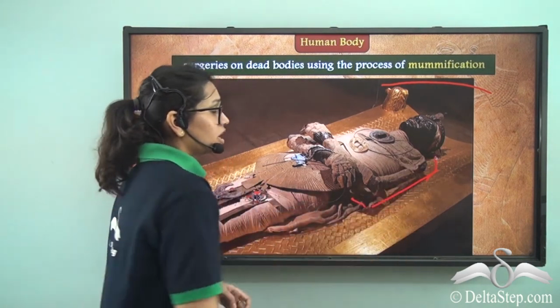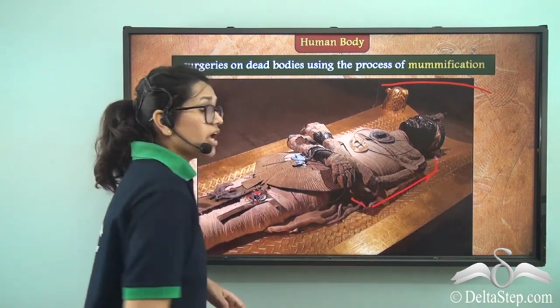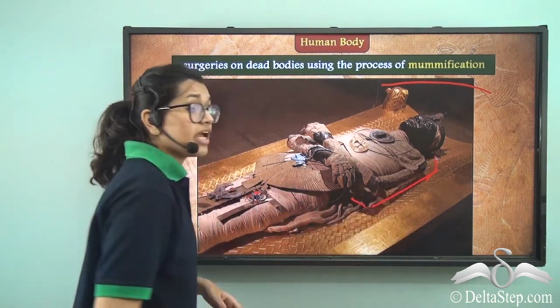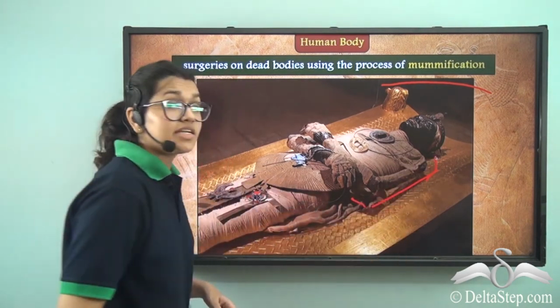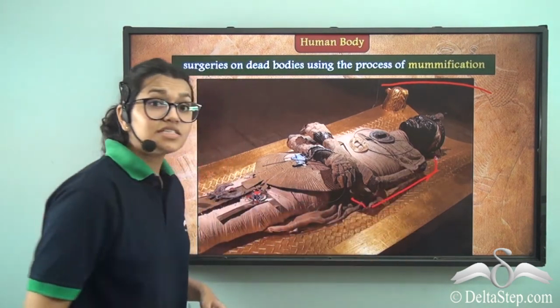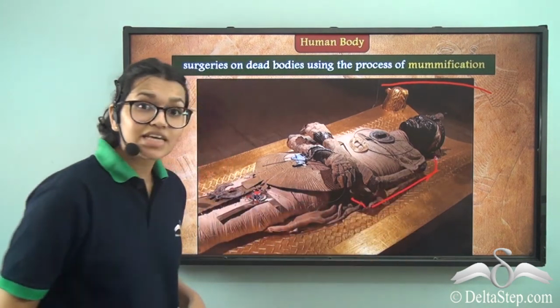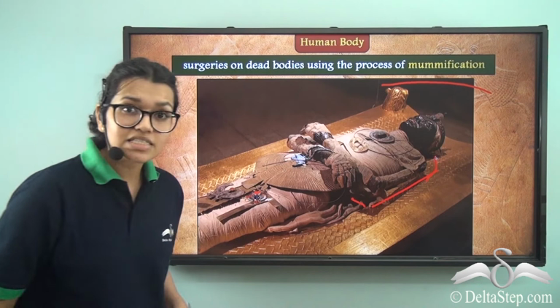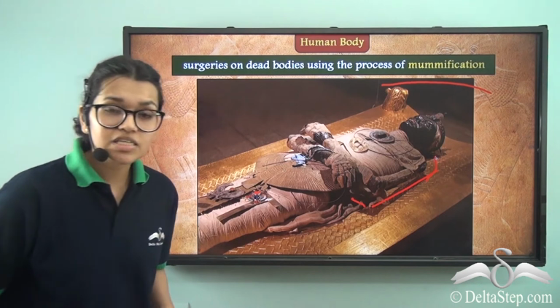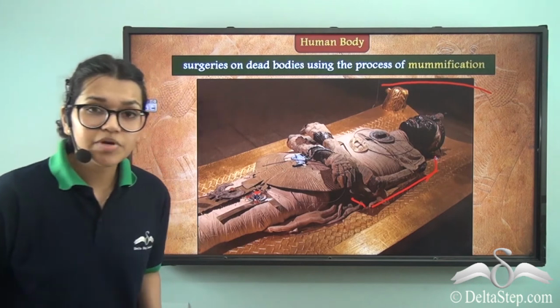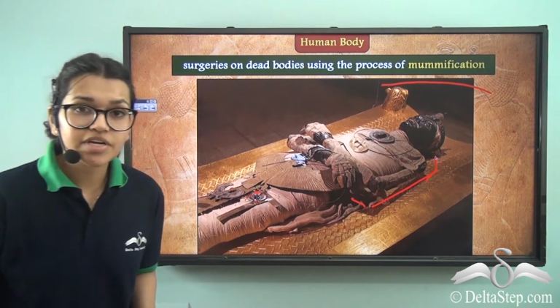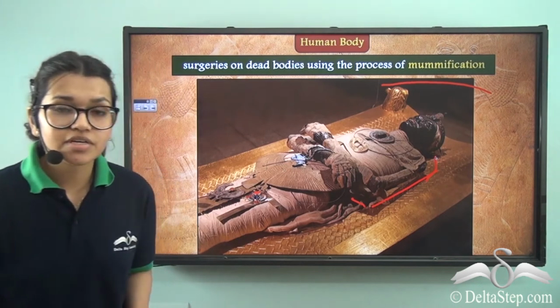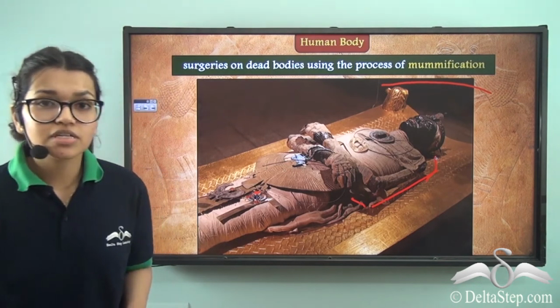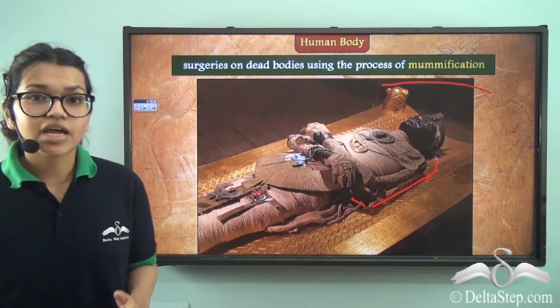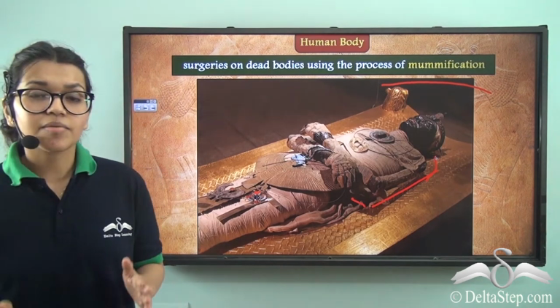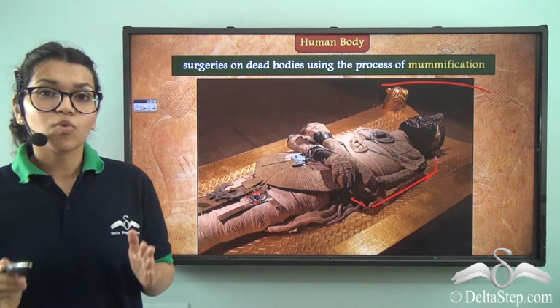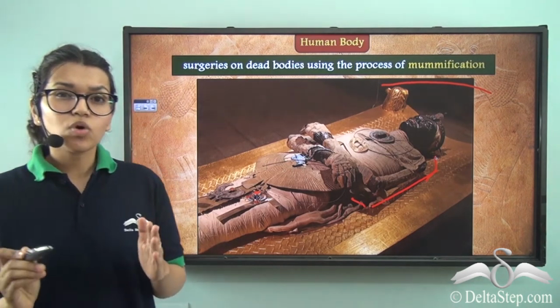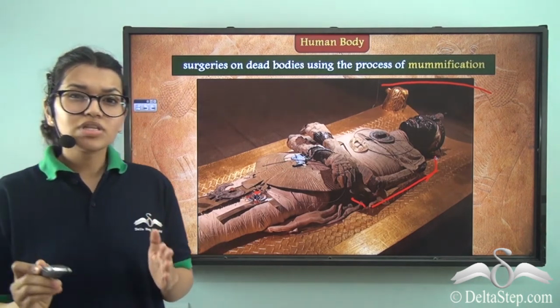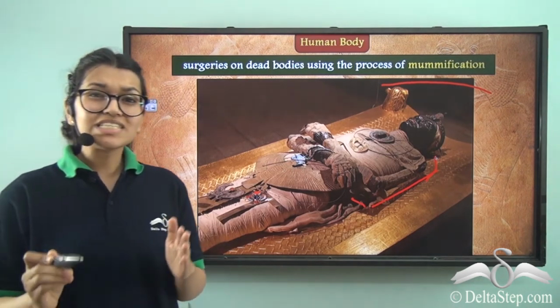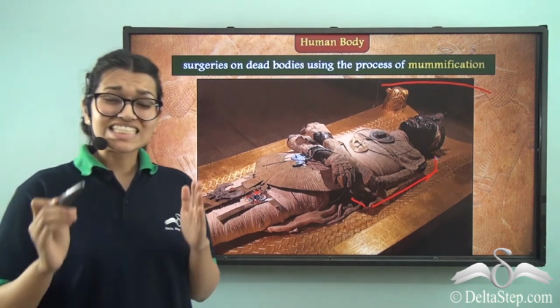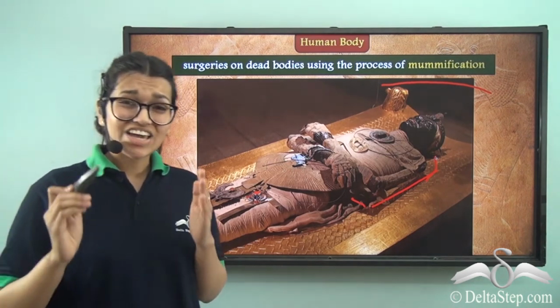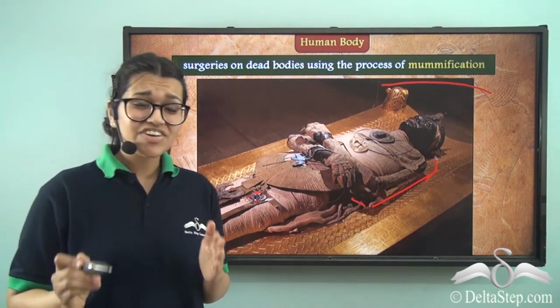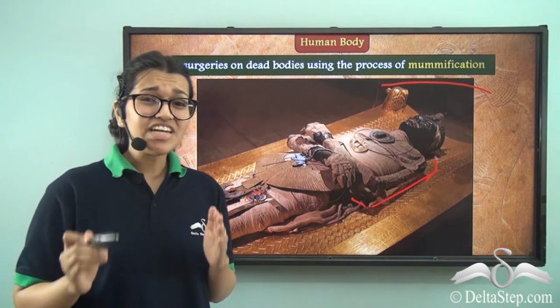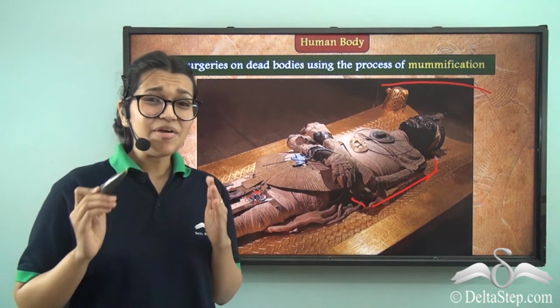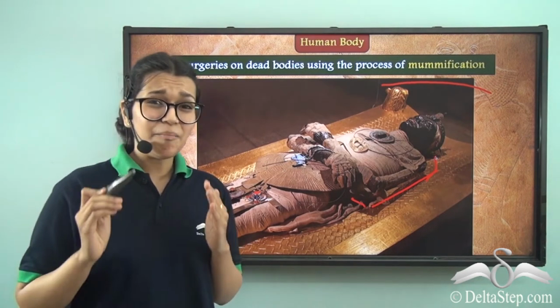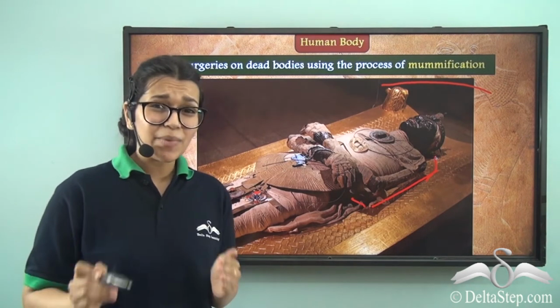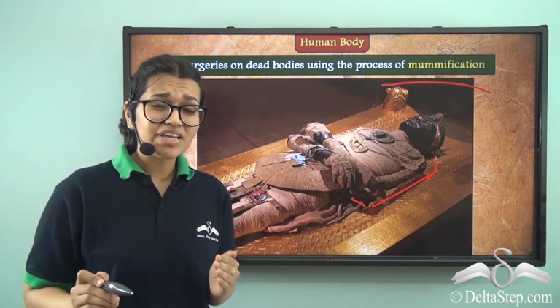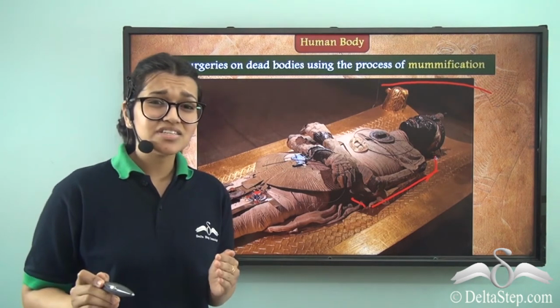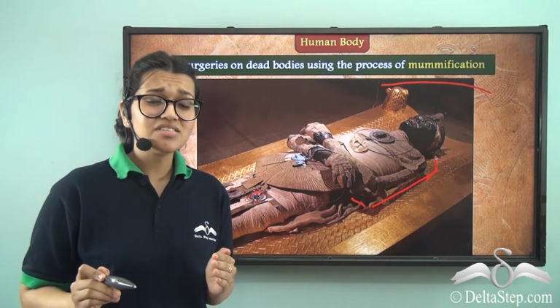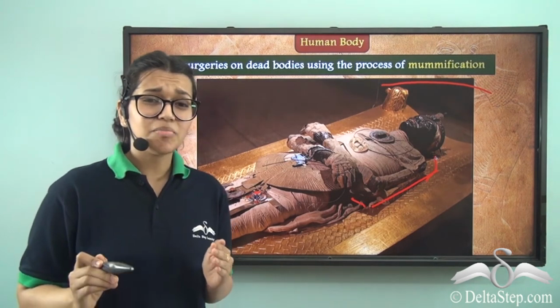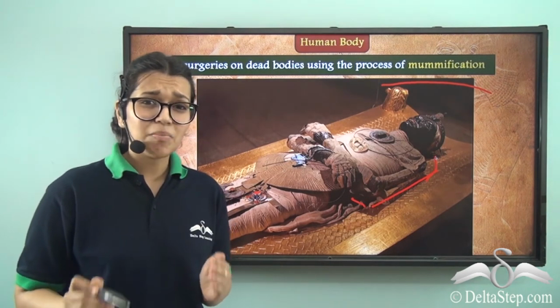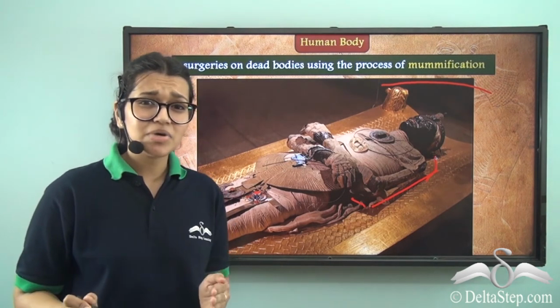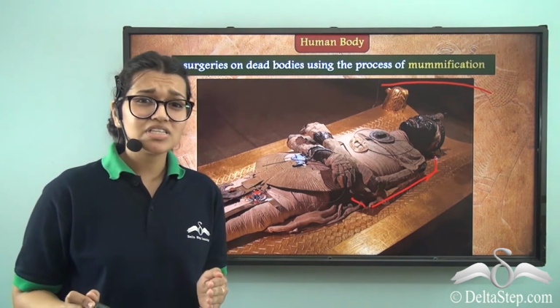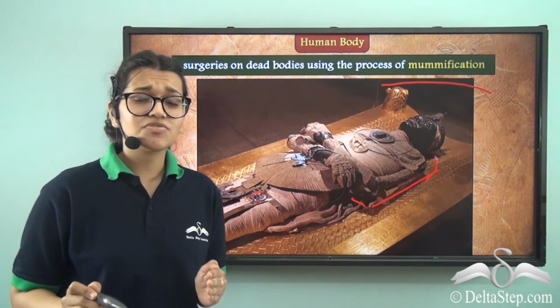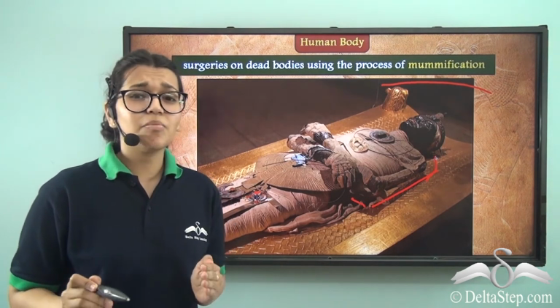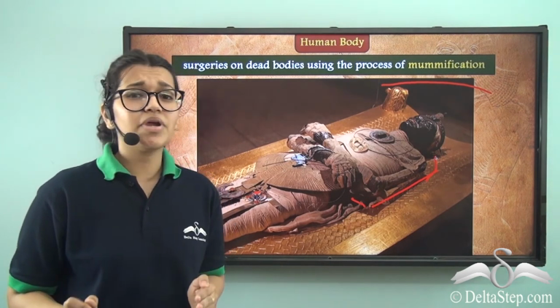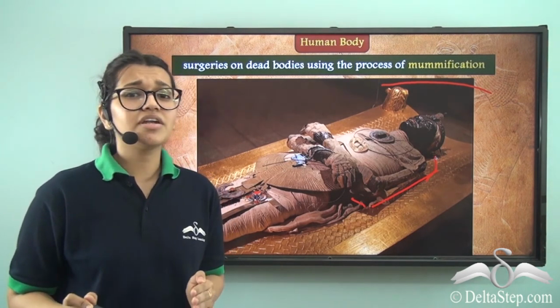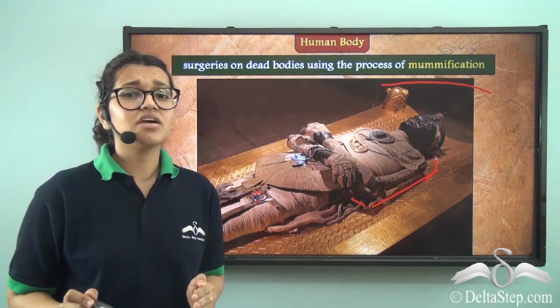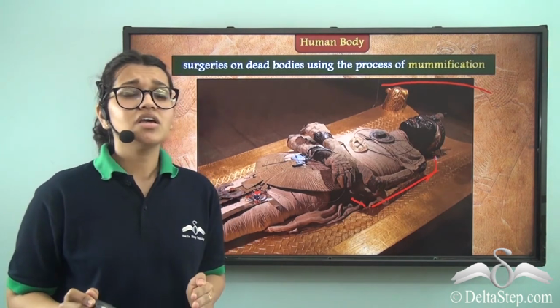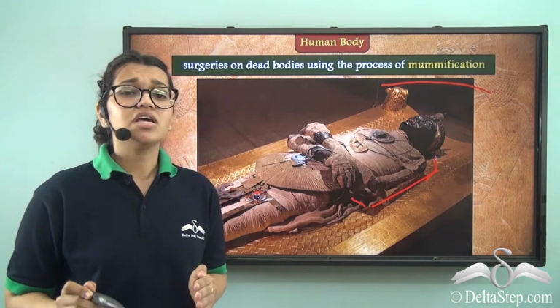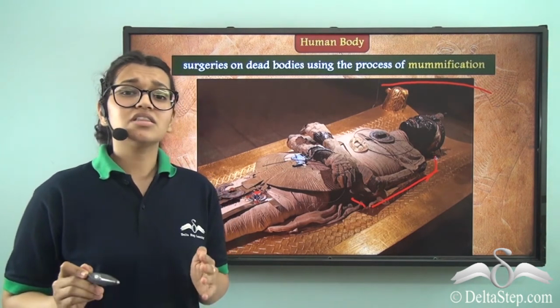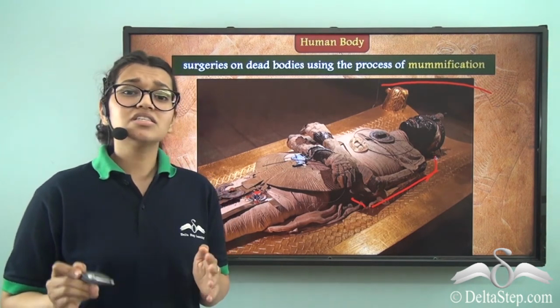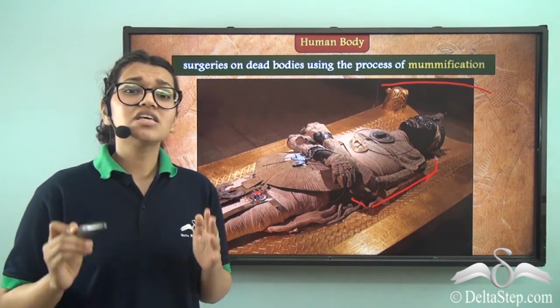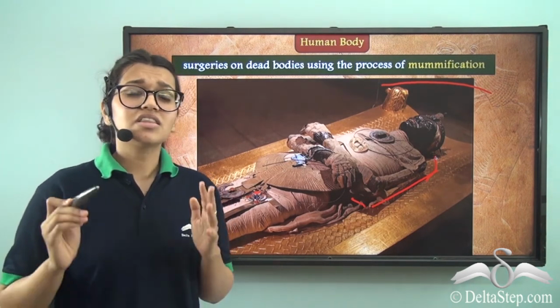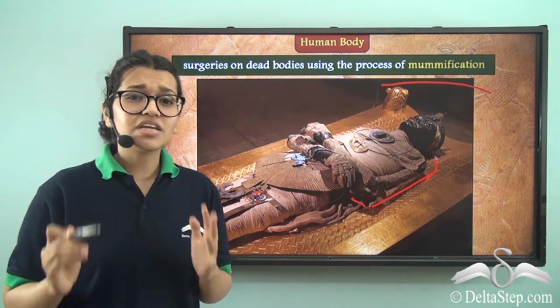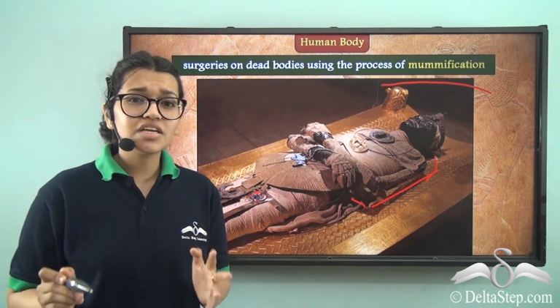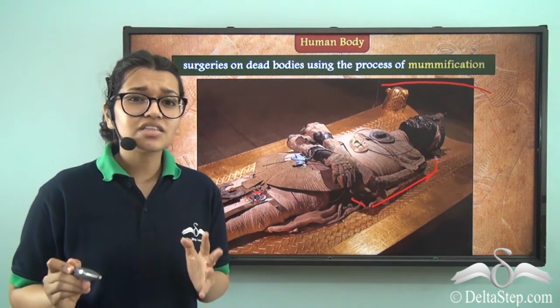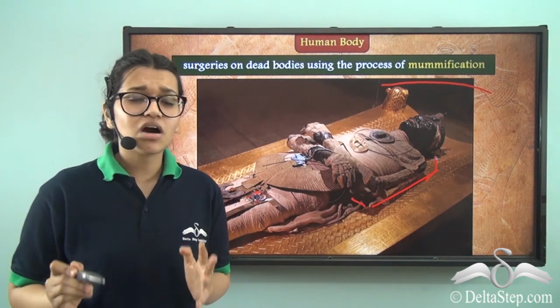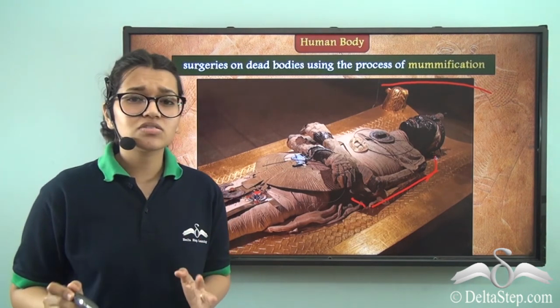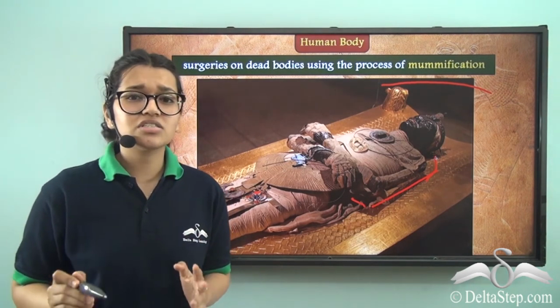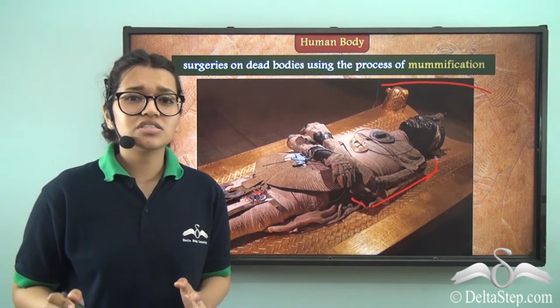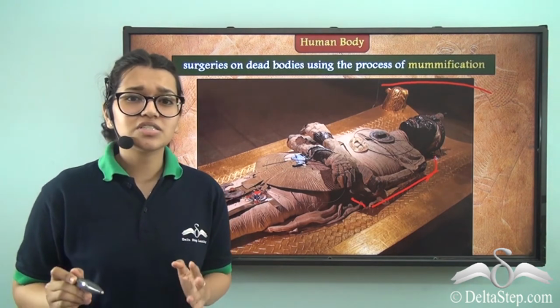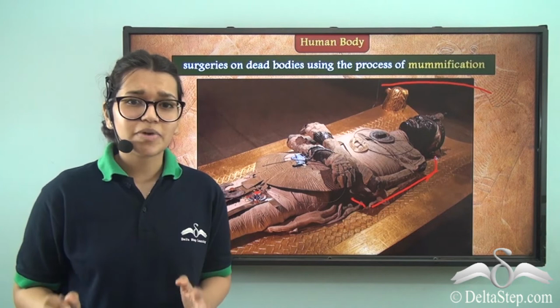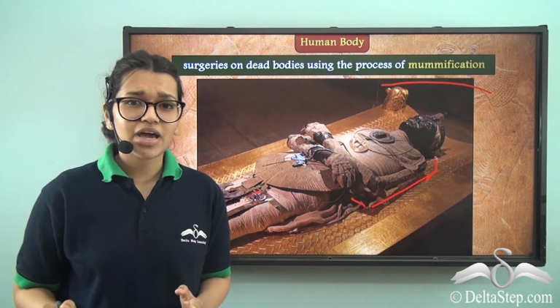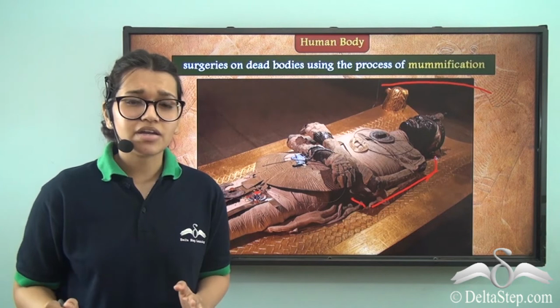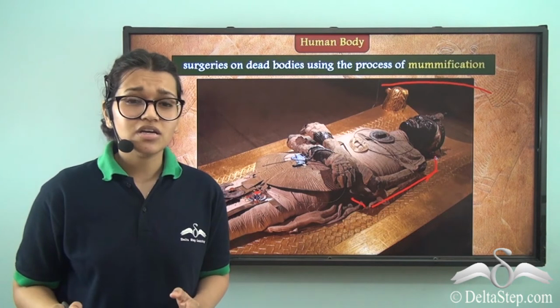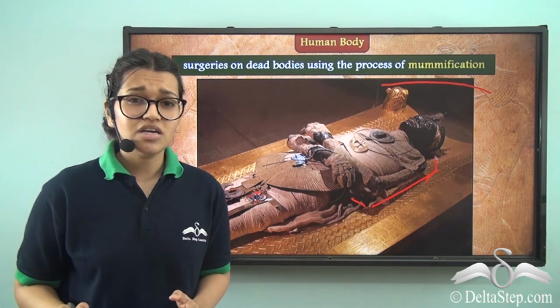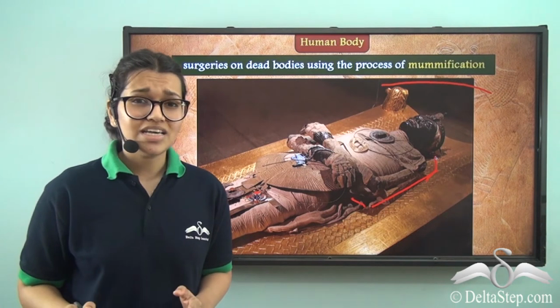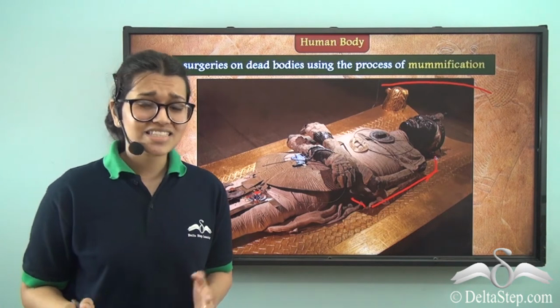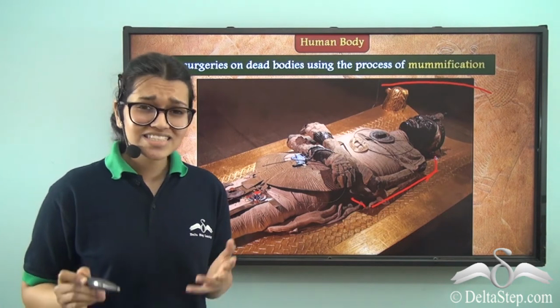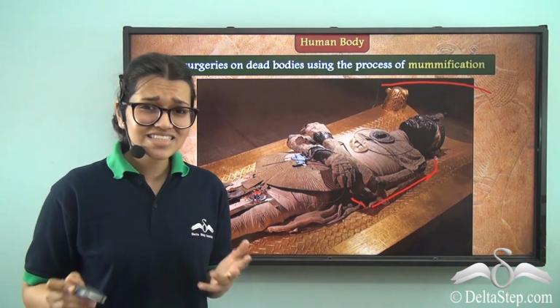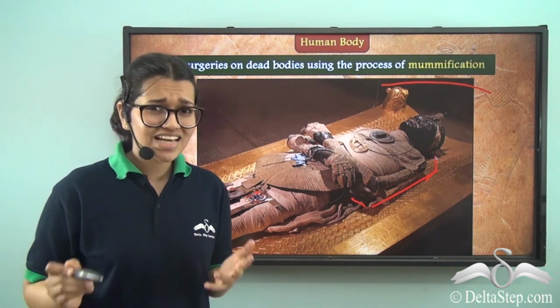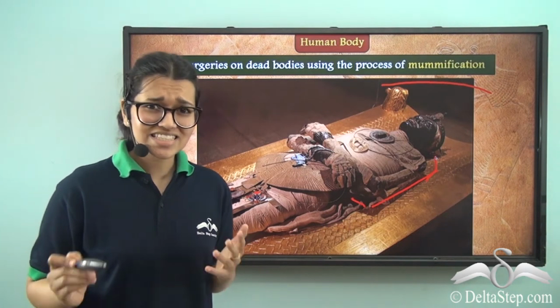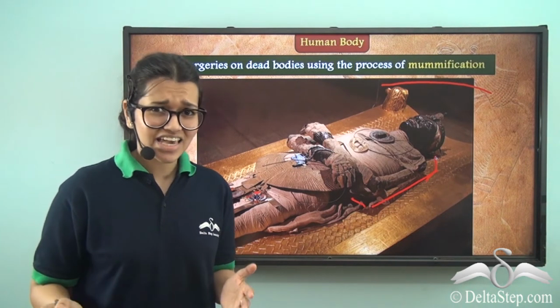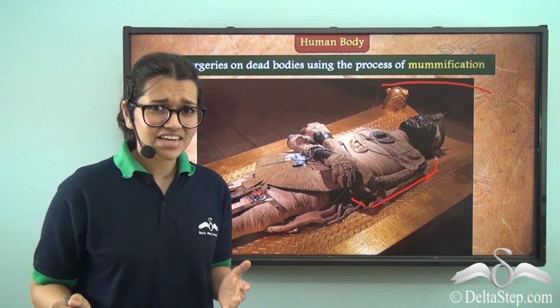It is estimated that more than 70 million mummies were made in this 3000-year span. Isn't that scary?